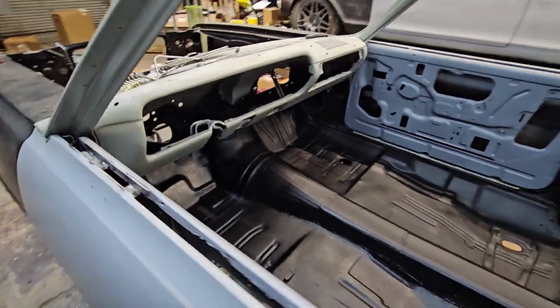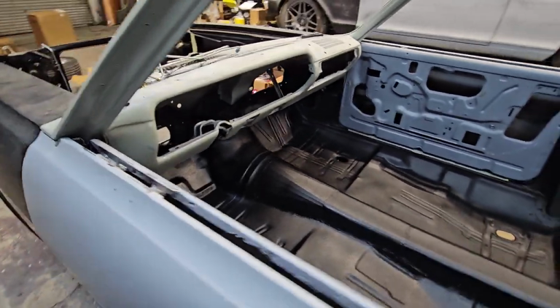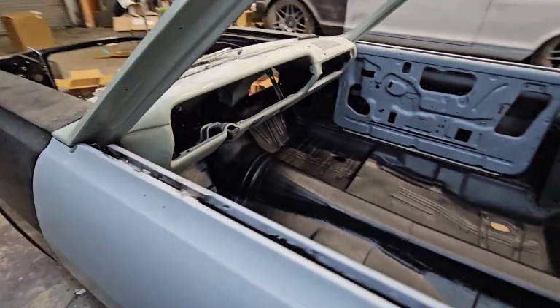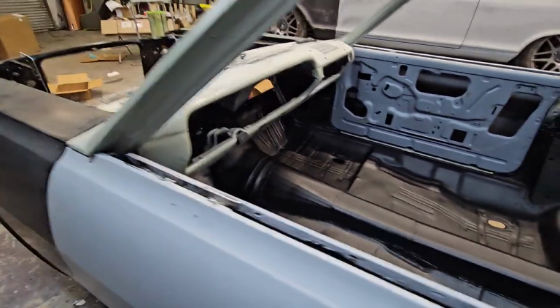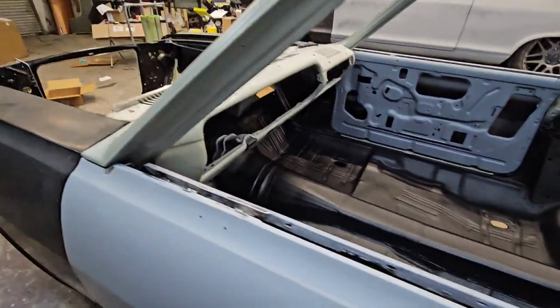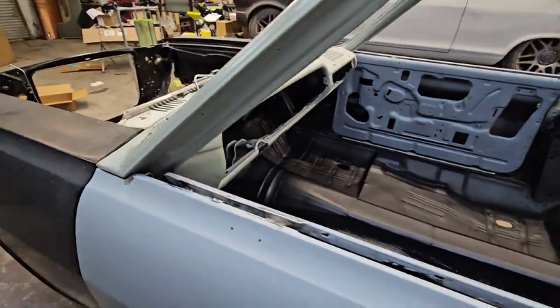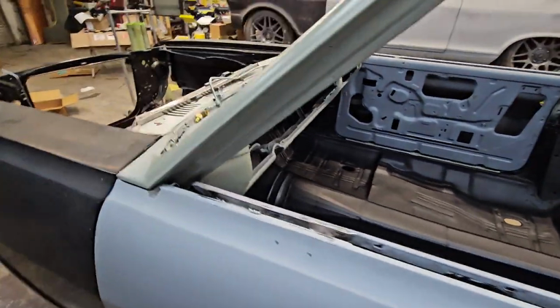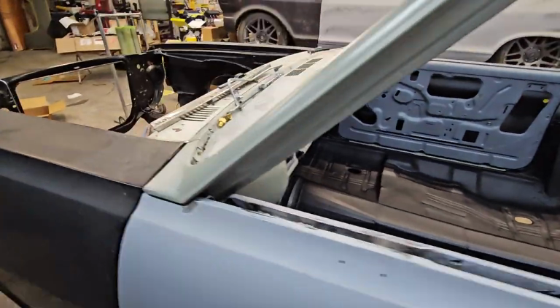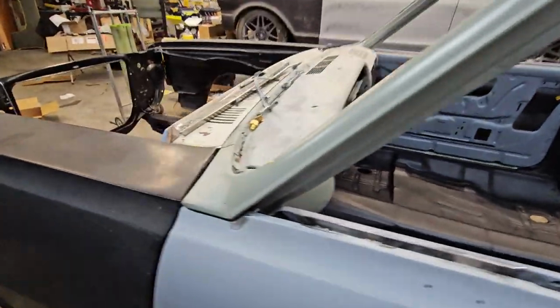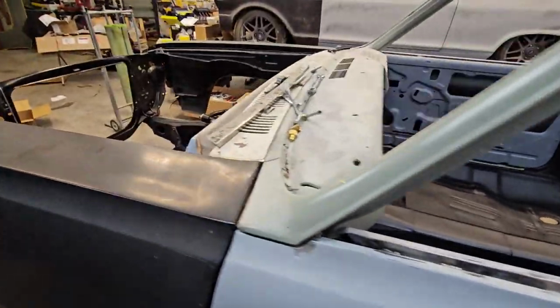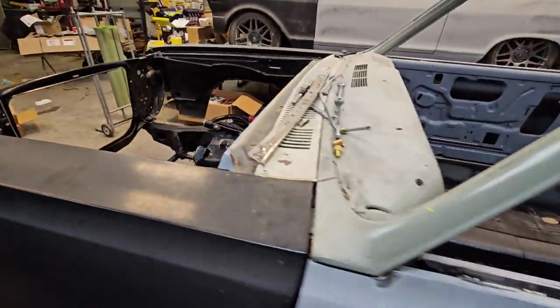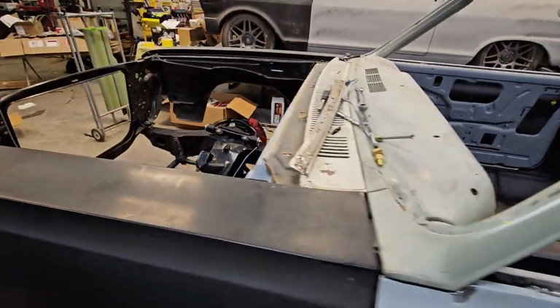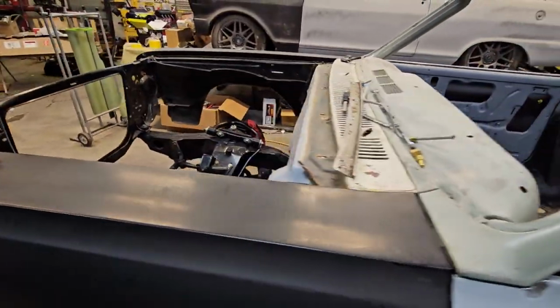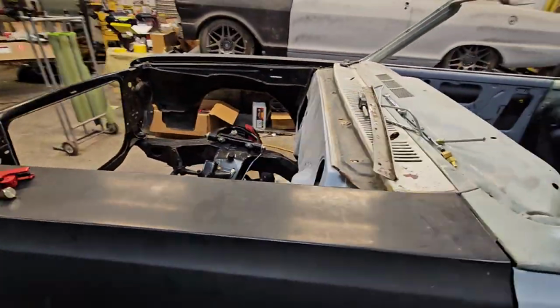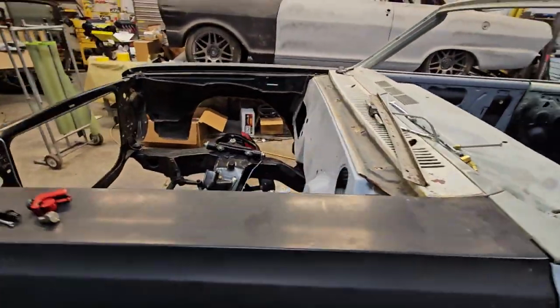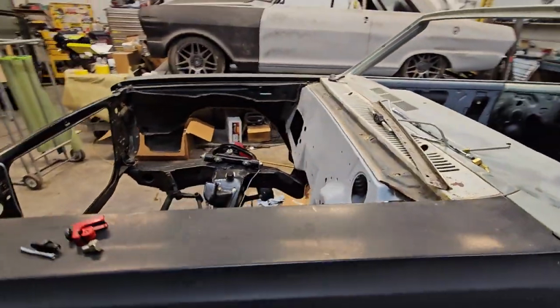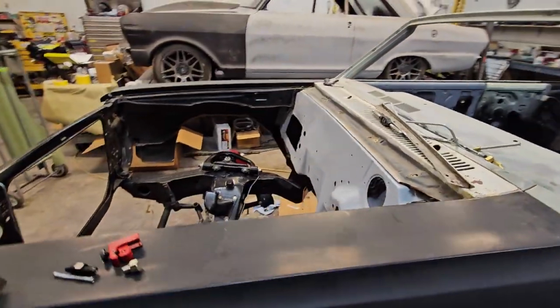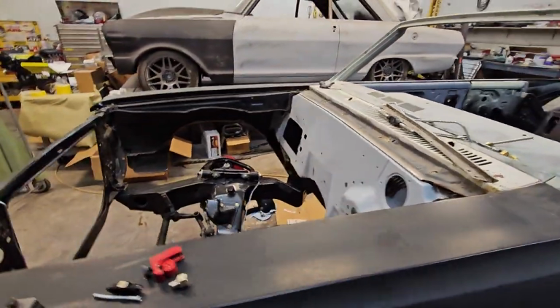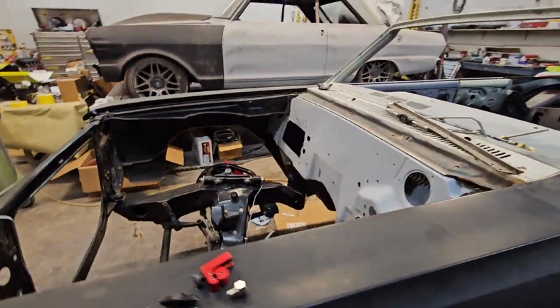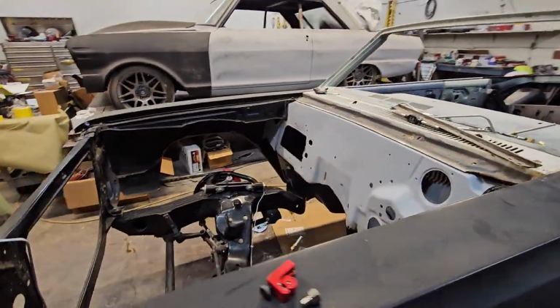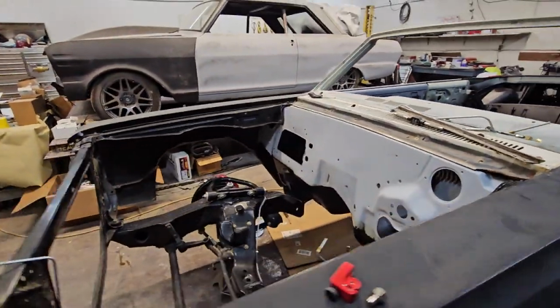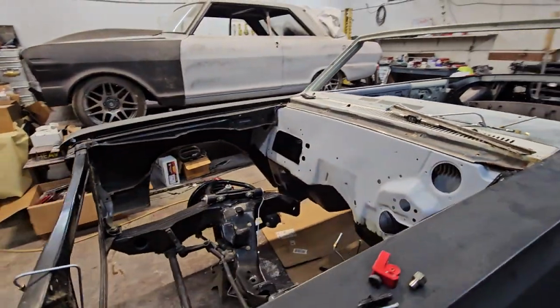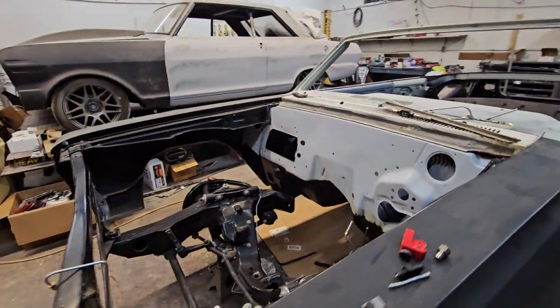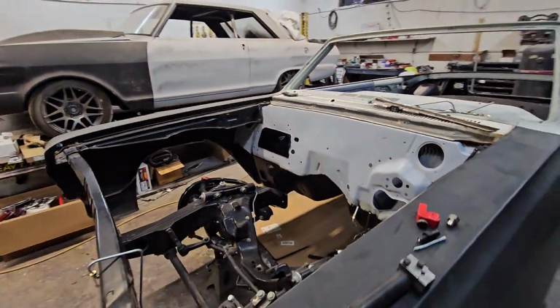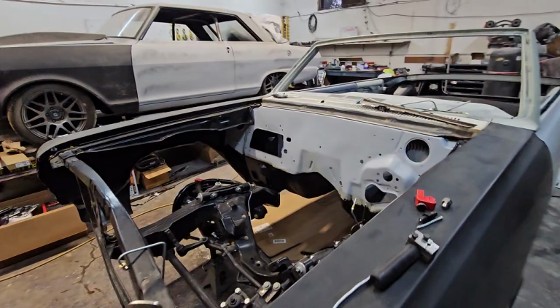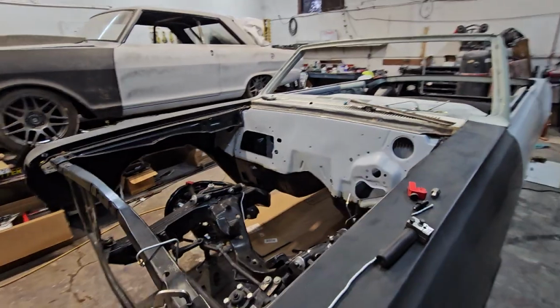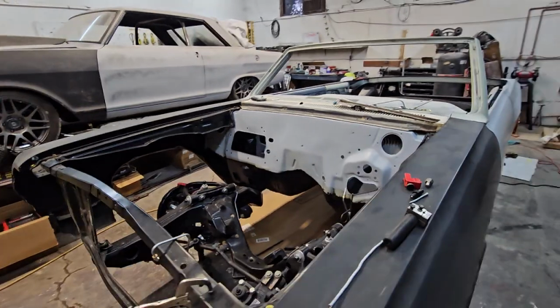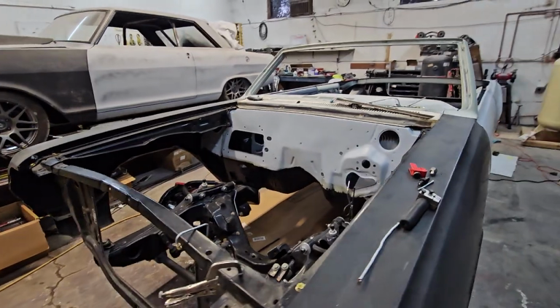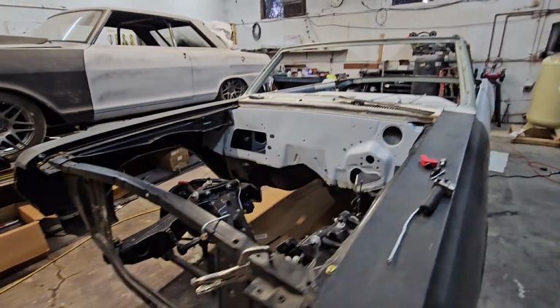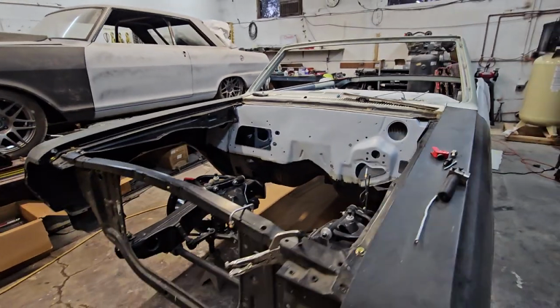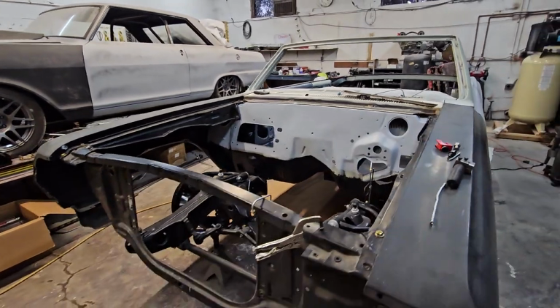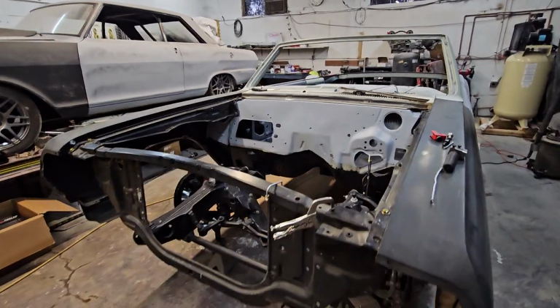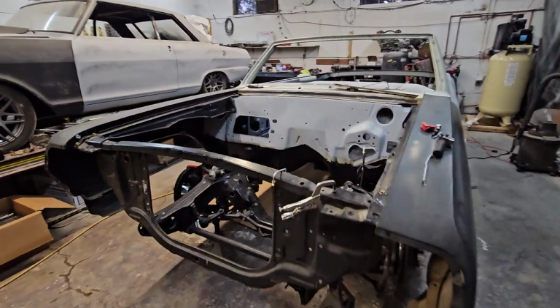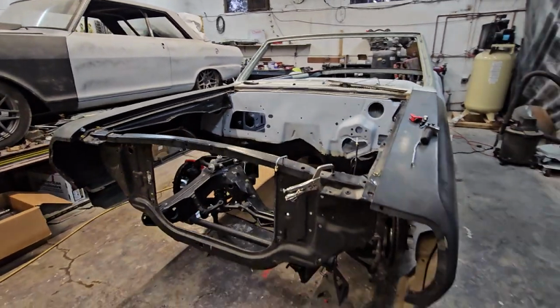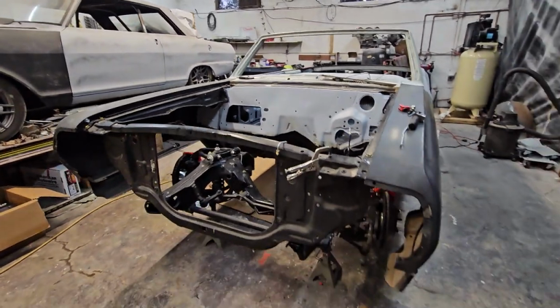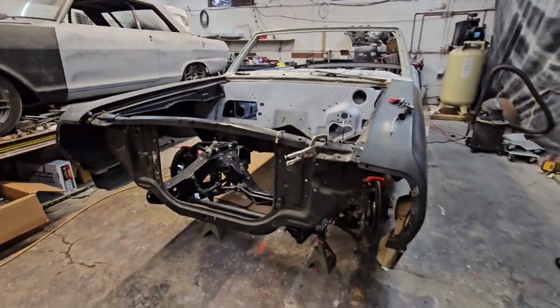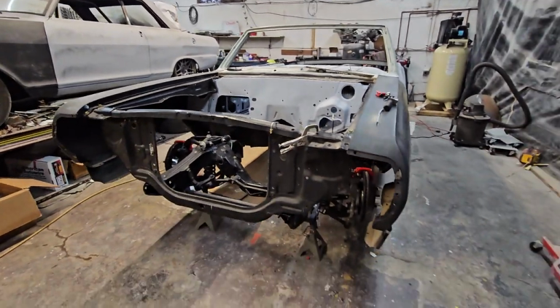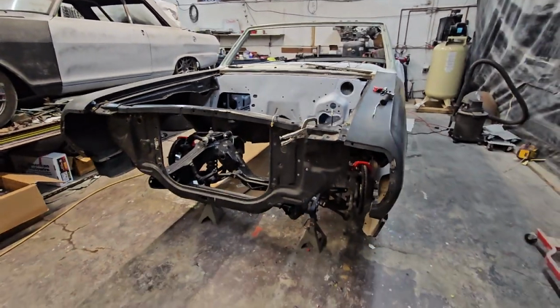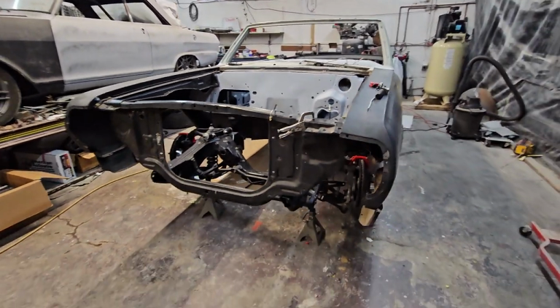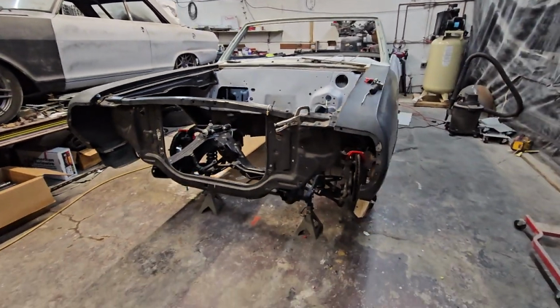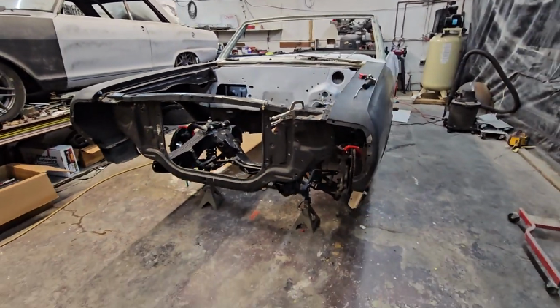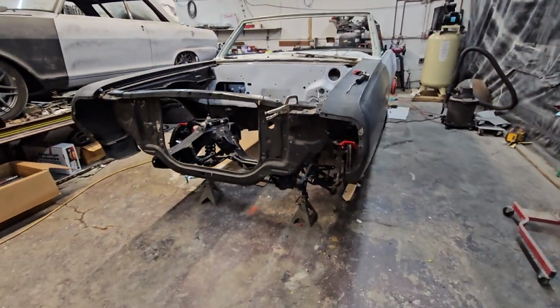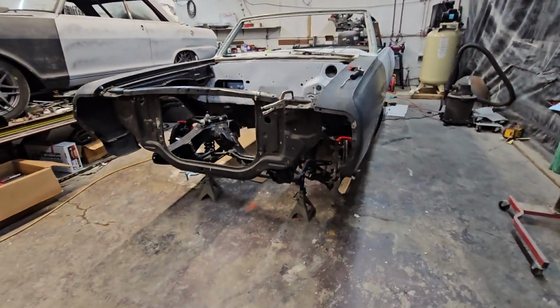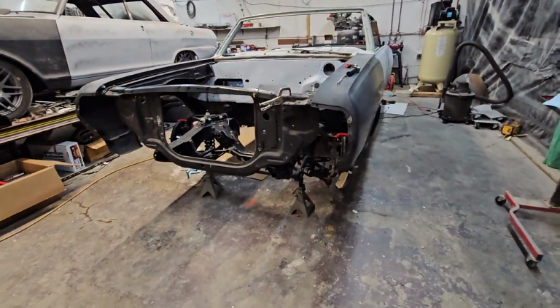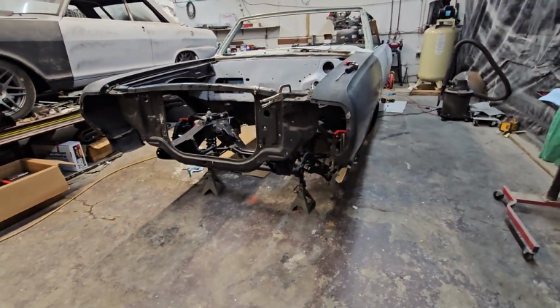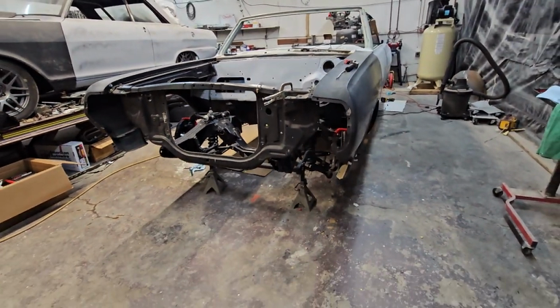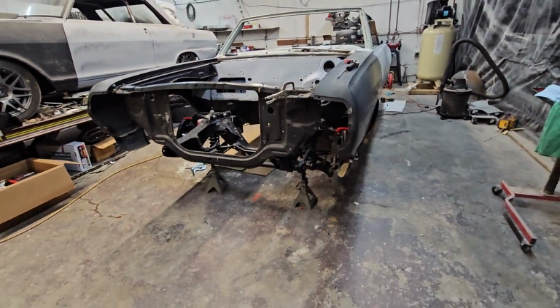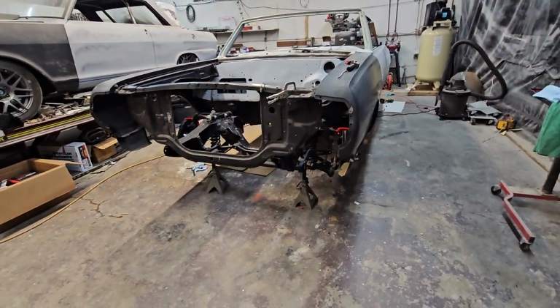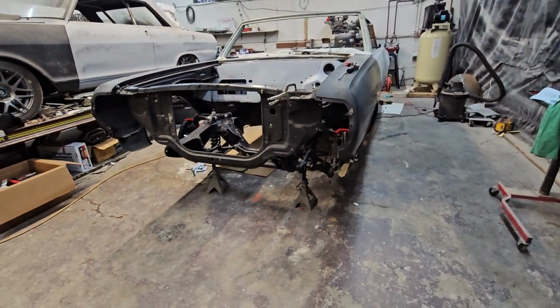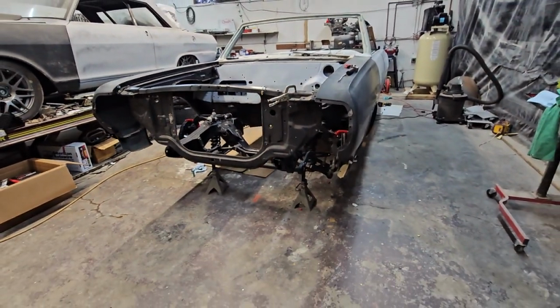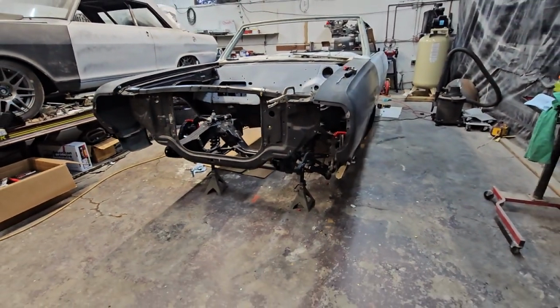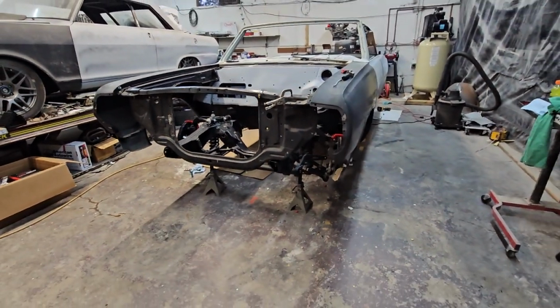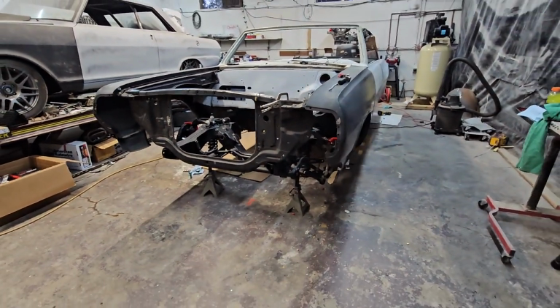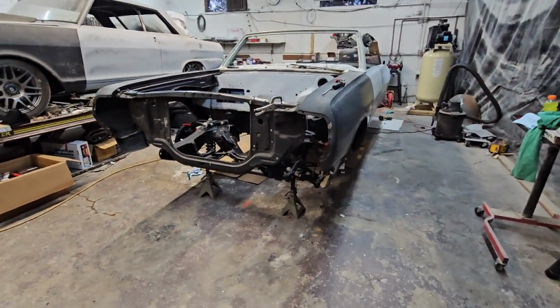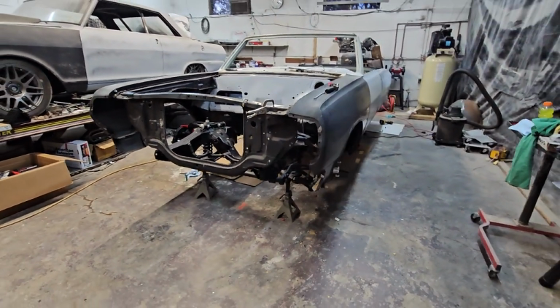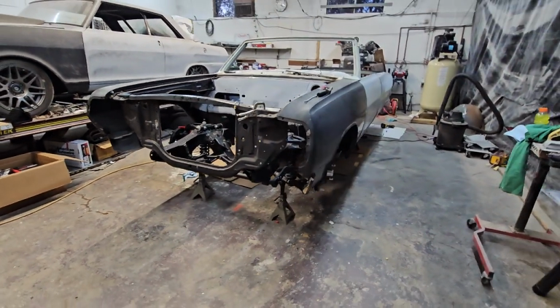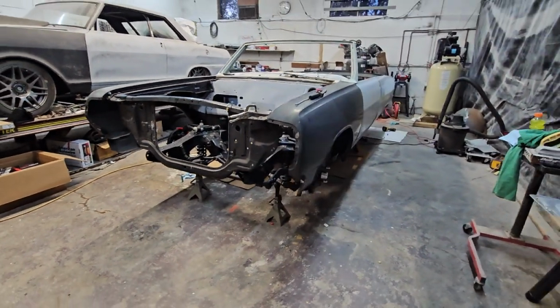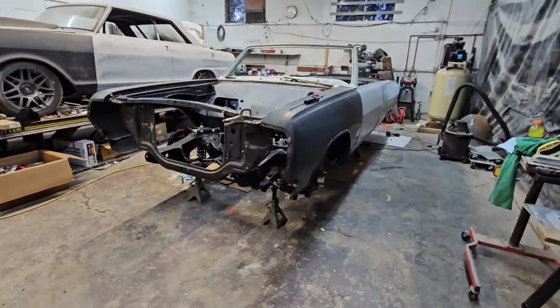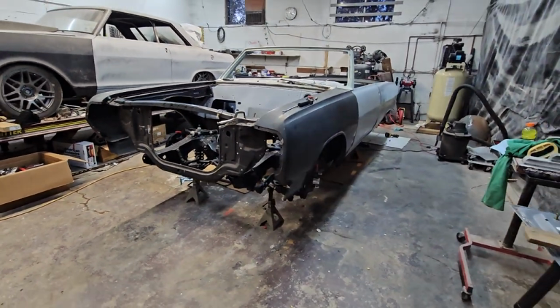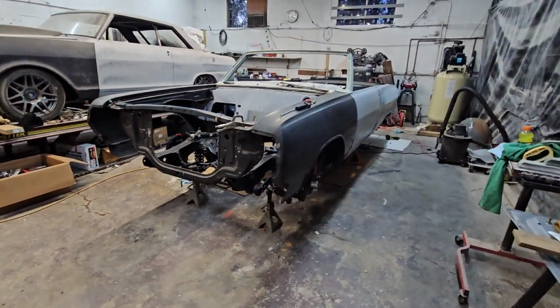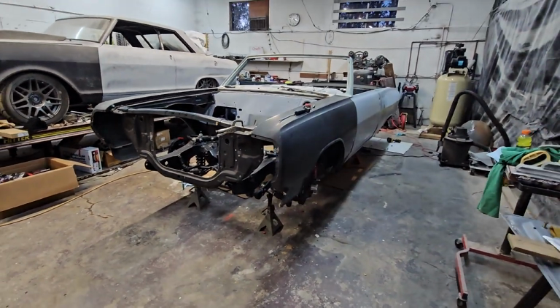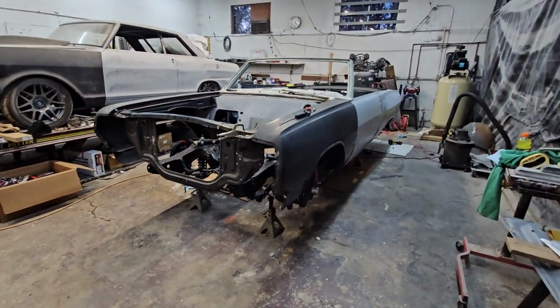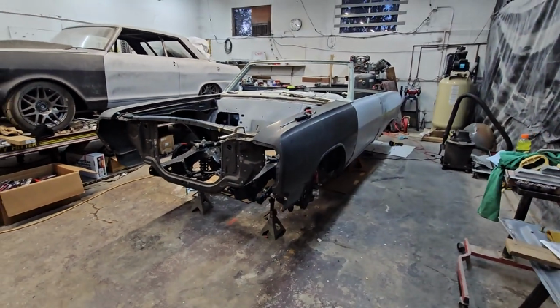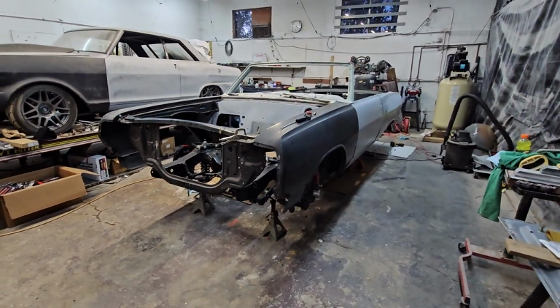Making lots of progress. Hopefully we make it — I don't know. What do you think? You guys ever built a whole car in two months?